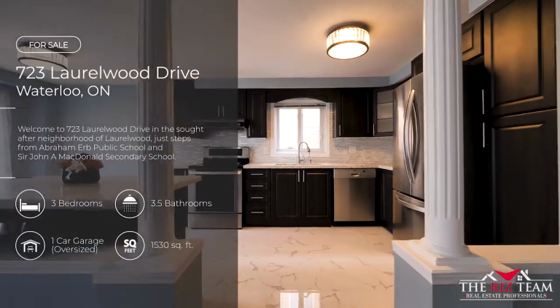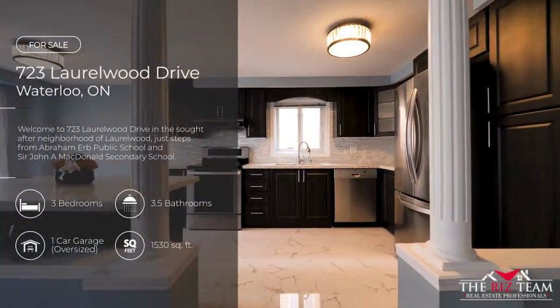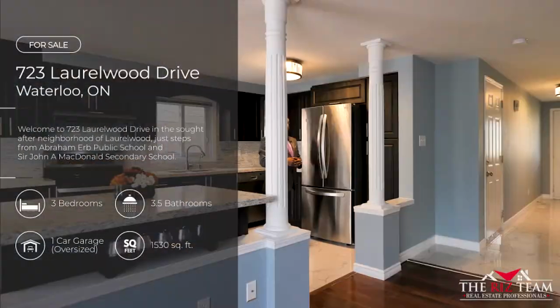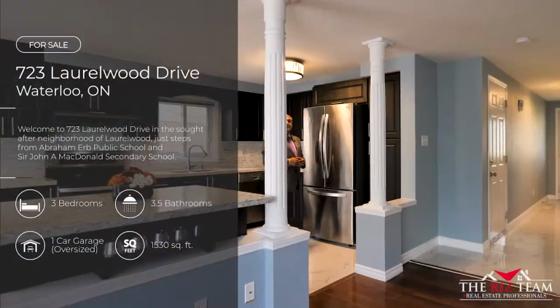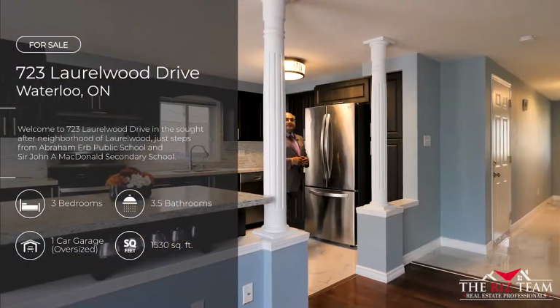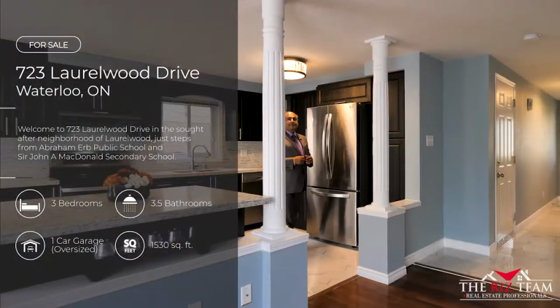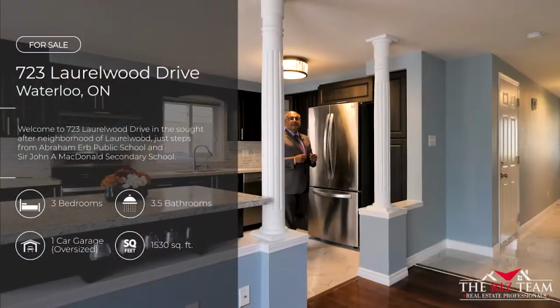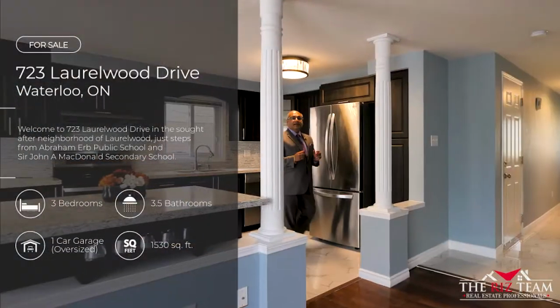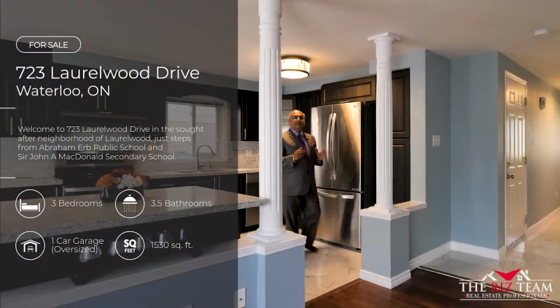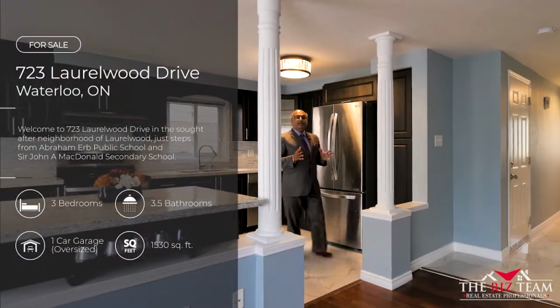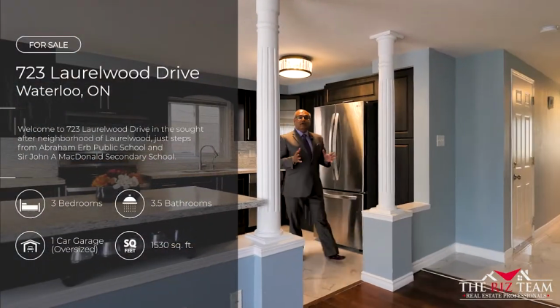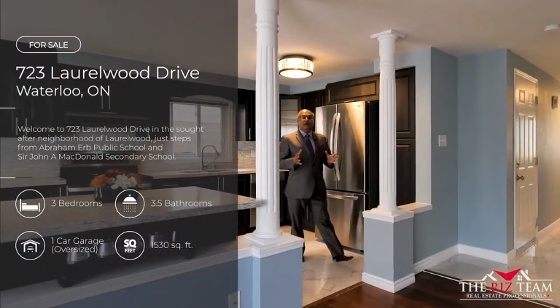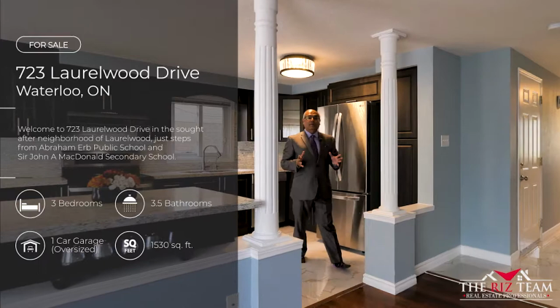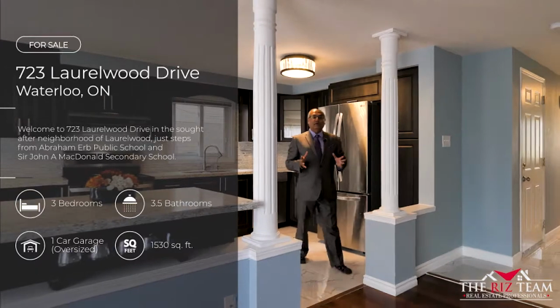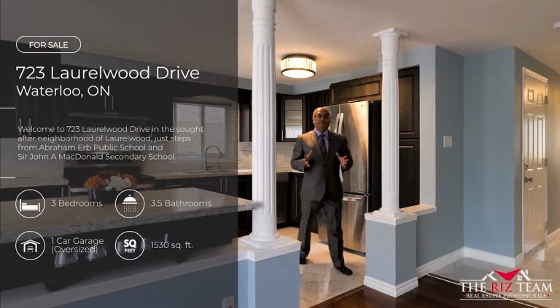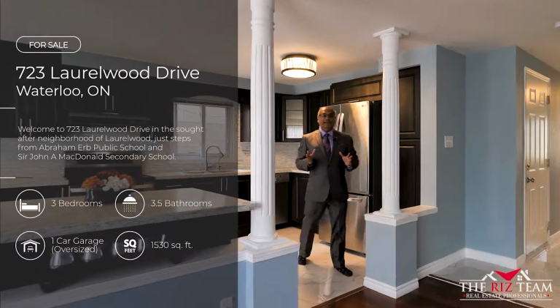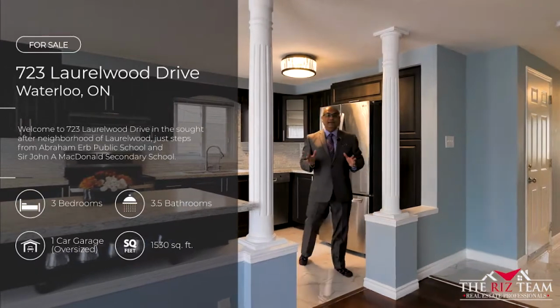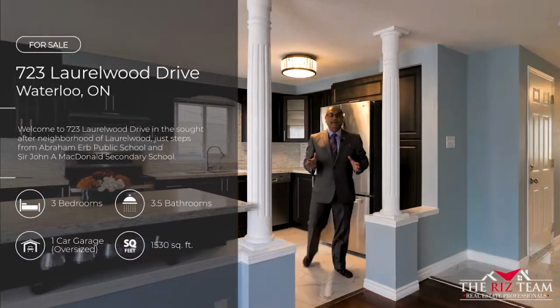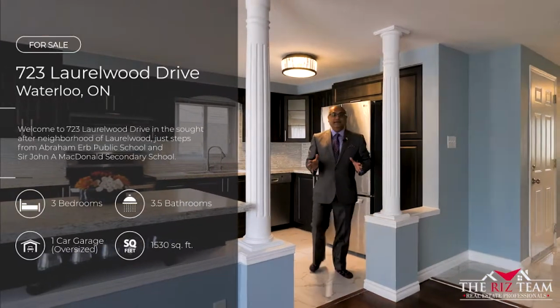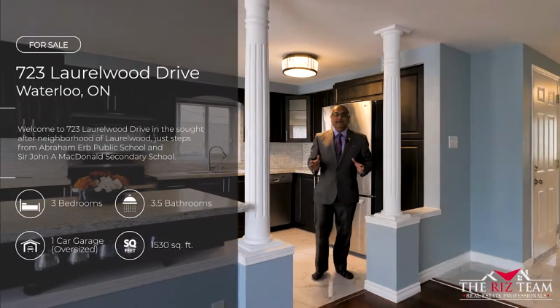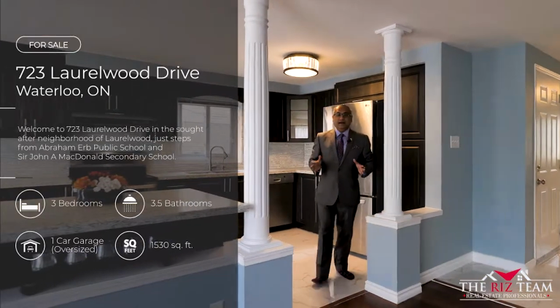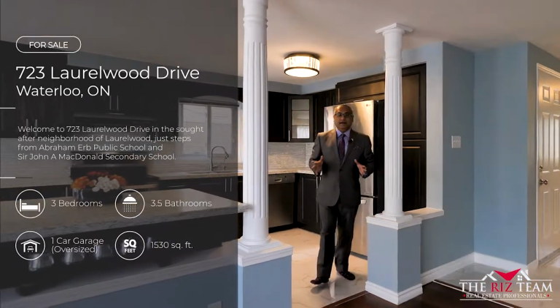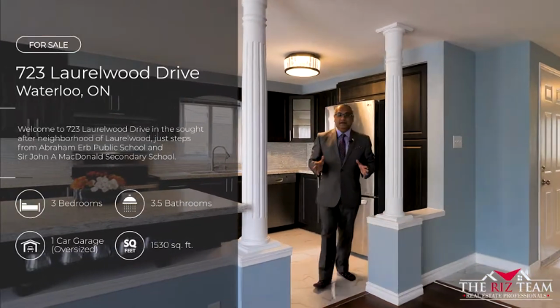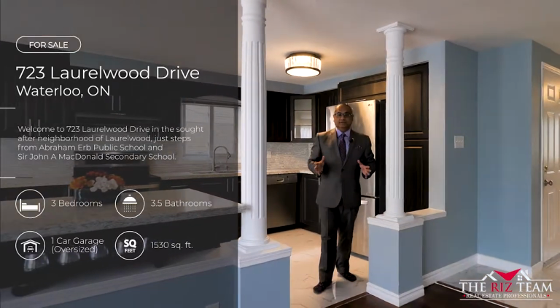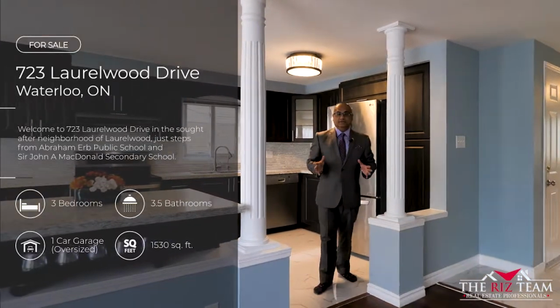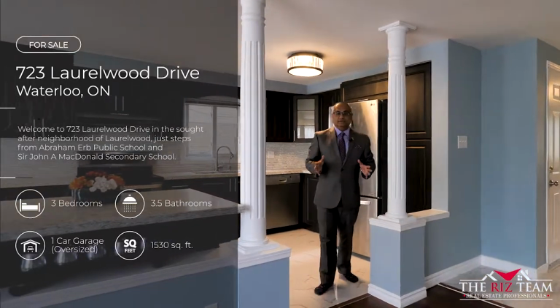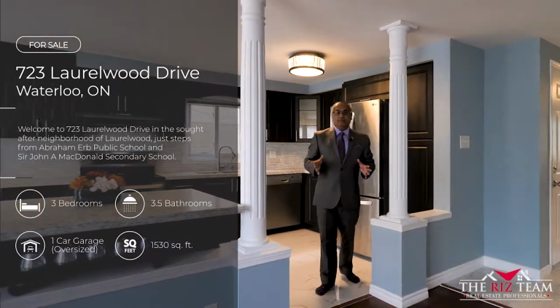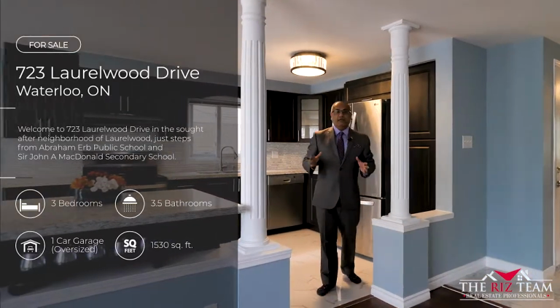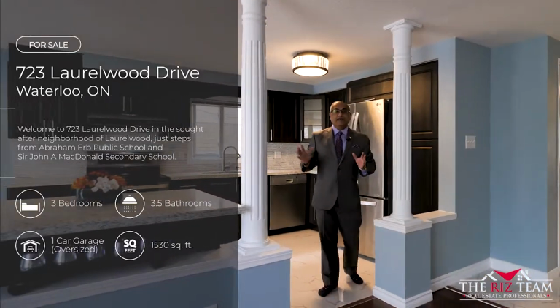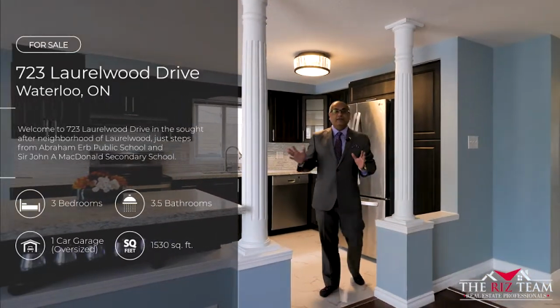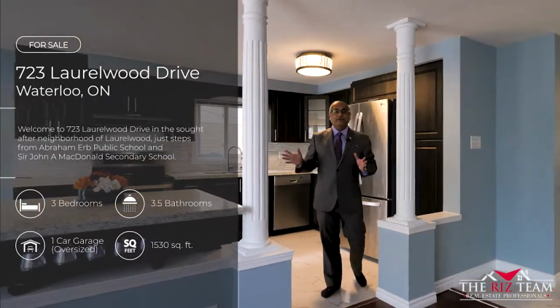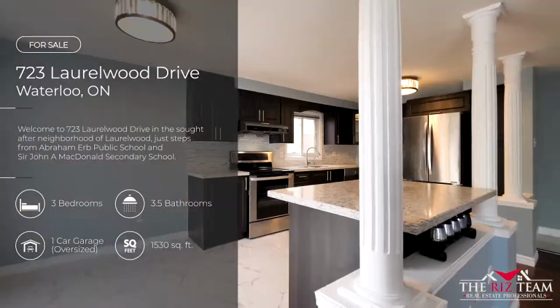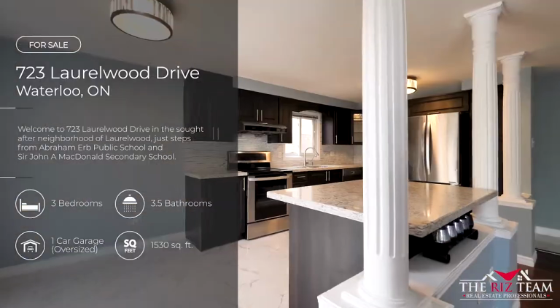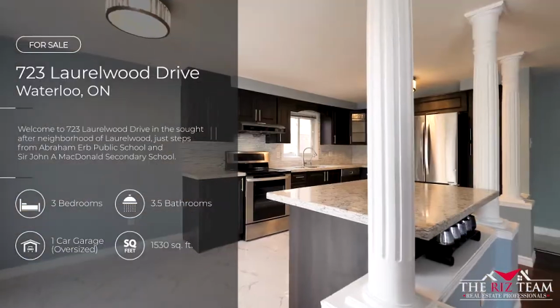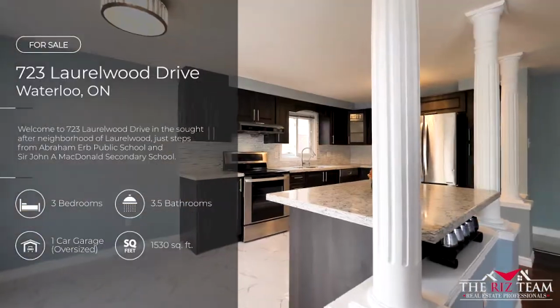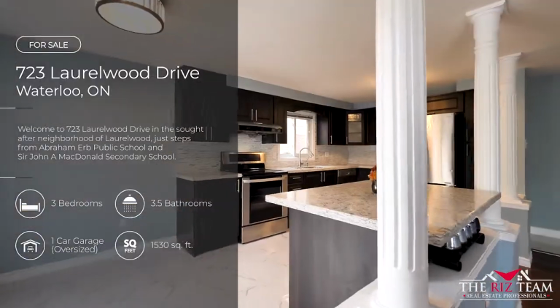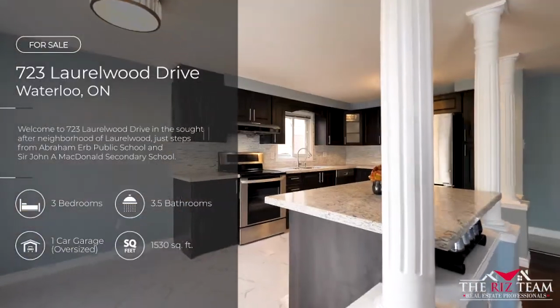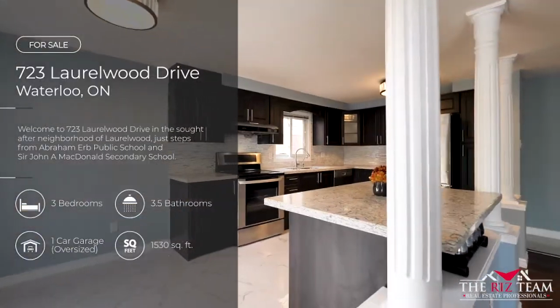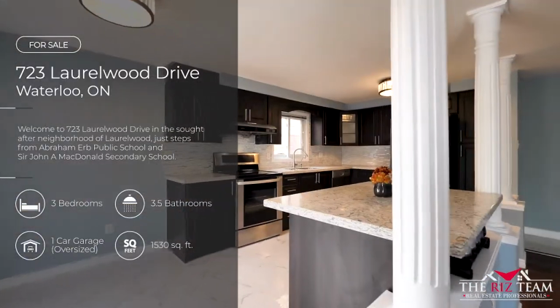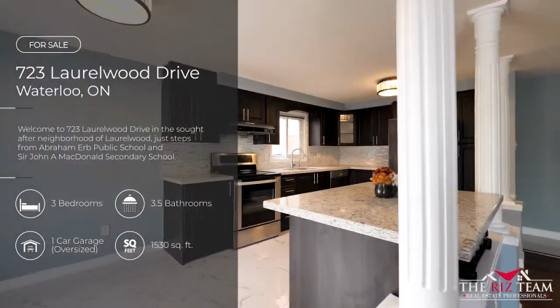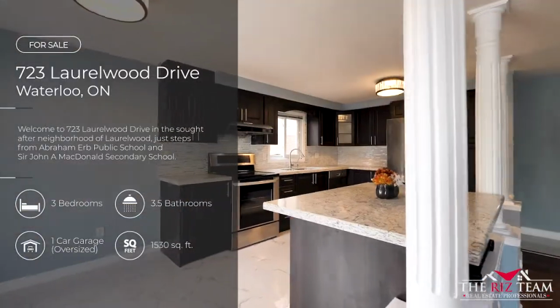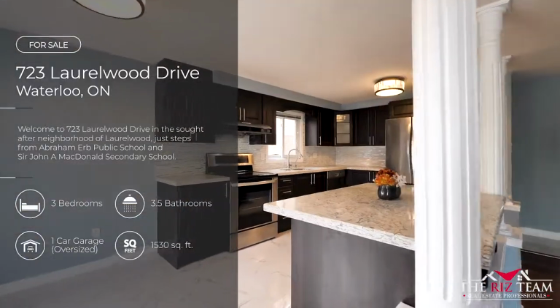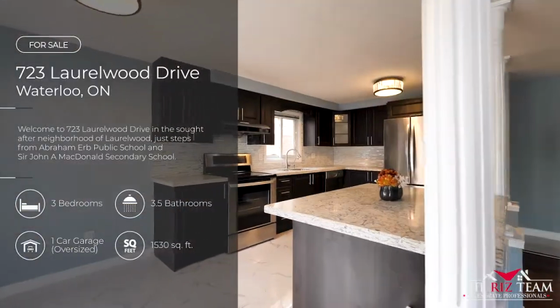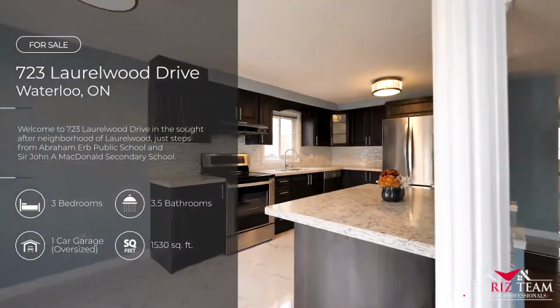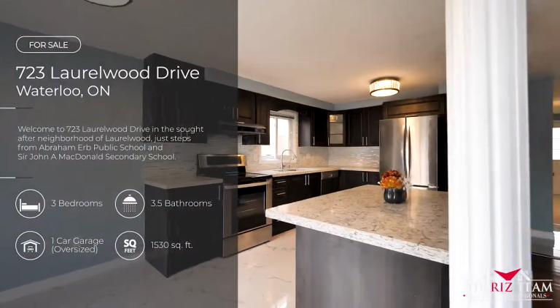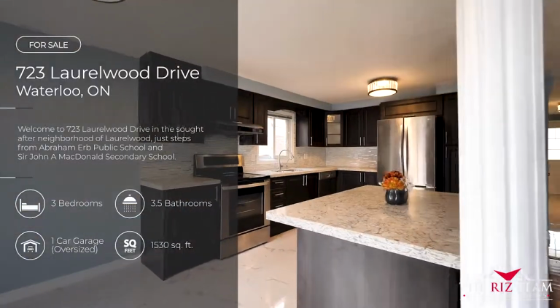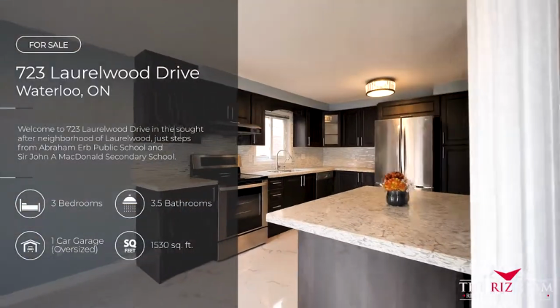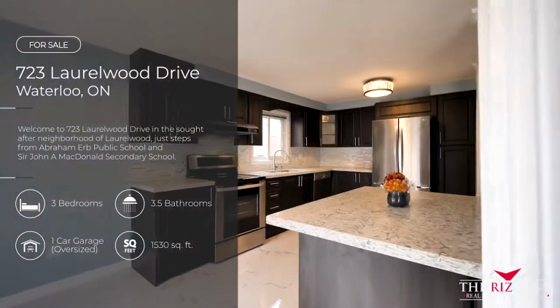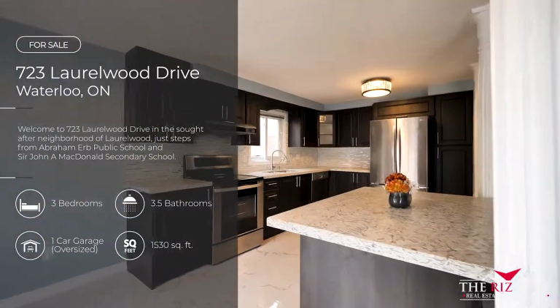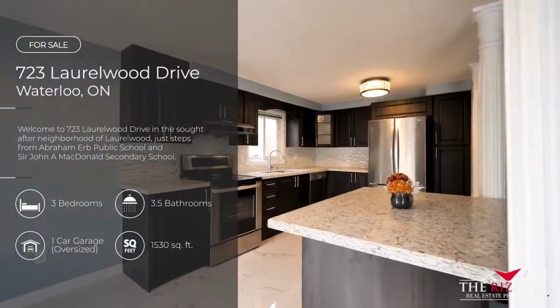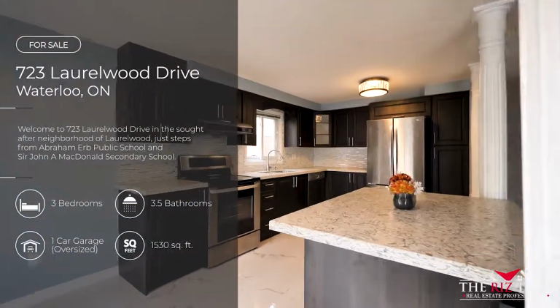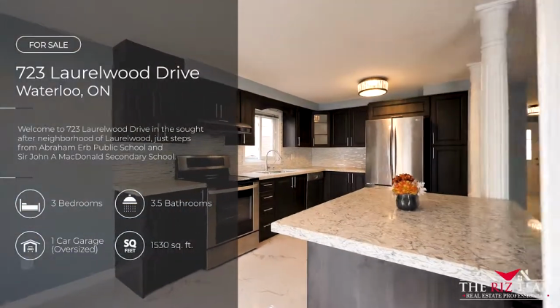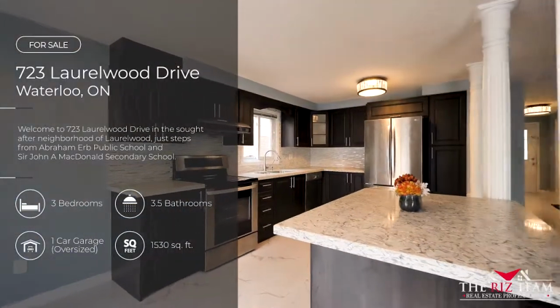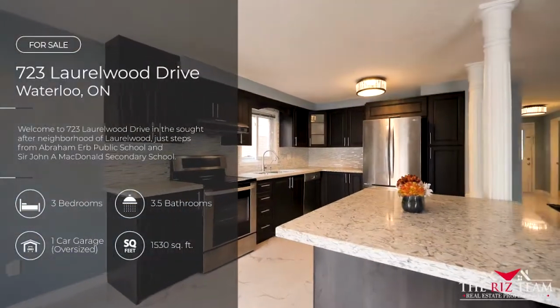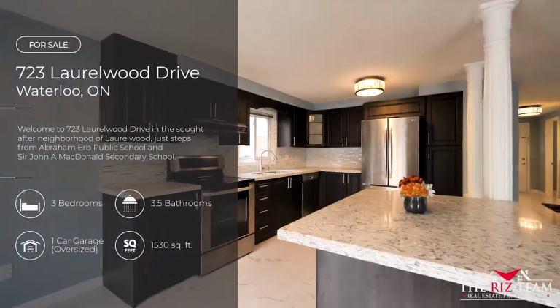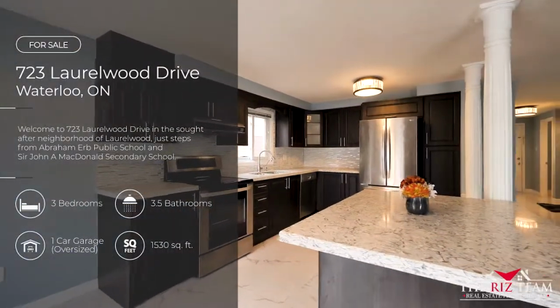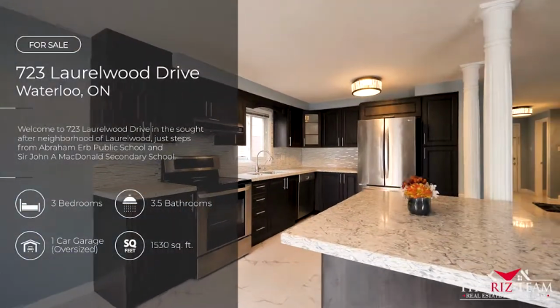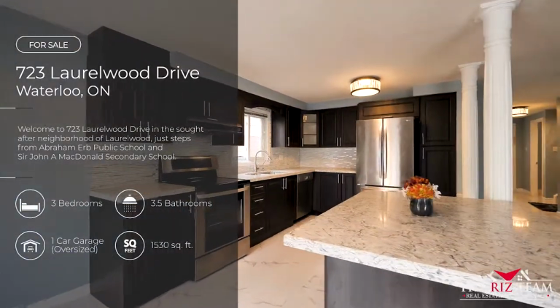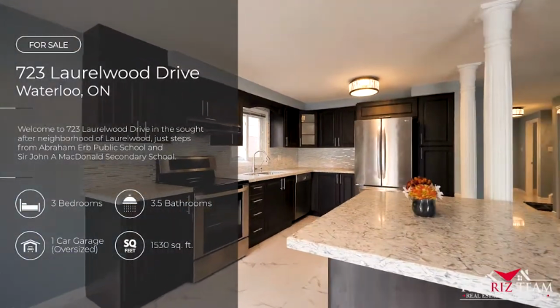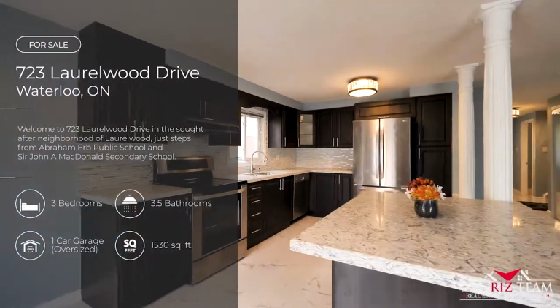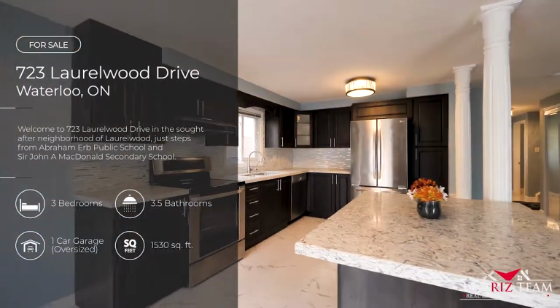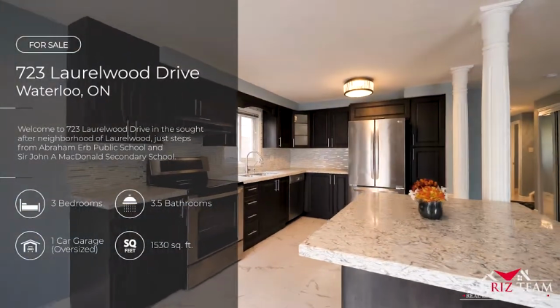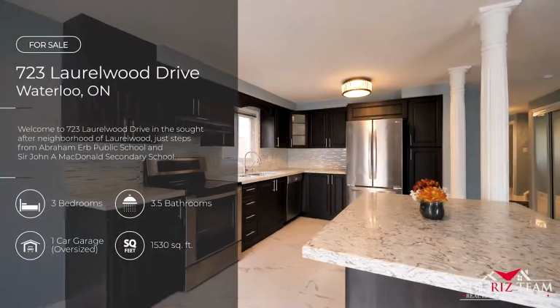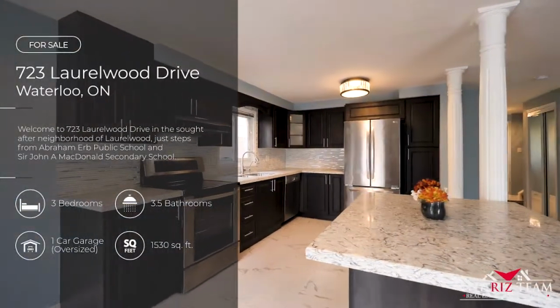The main floor boasts gleaming tiles and a brand new kitchen with granite counters overlooking the living and dining room.